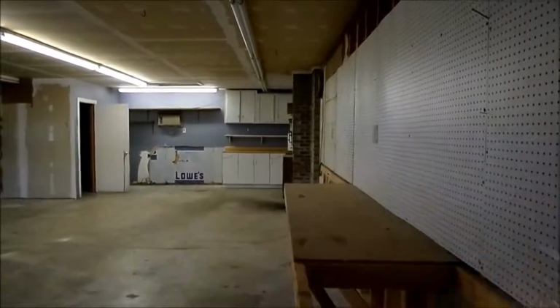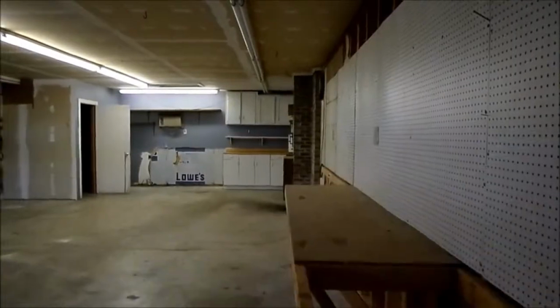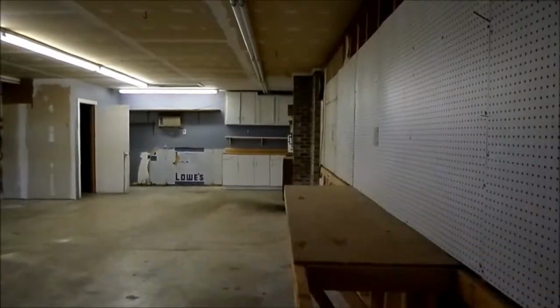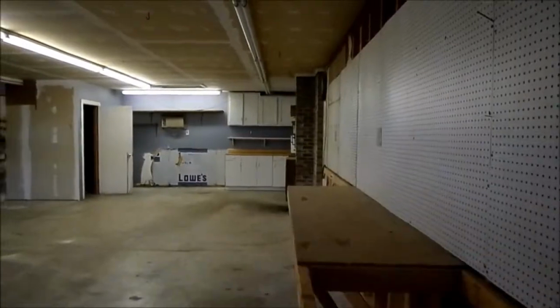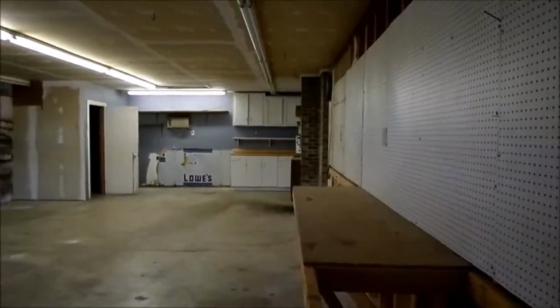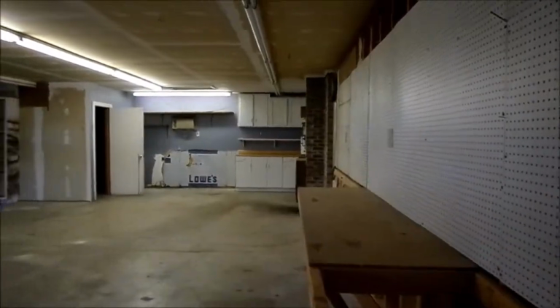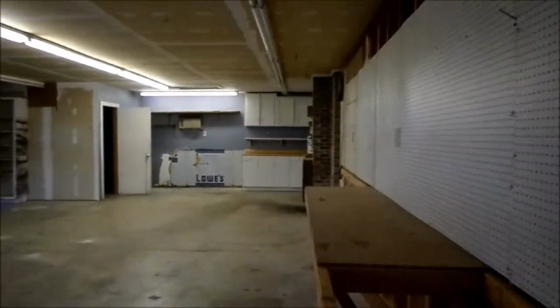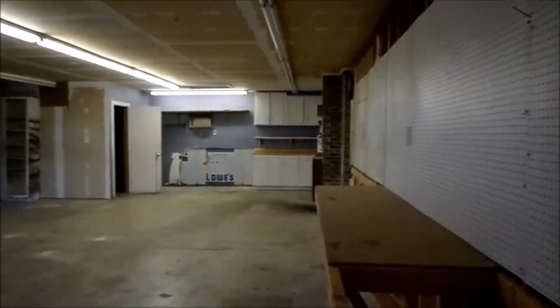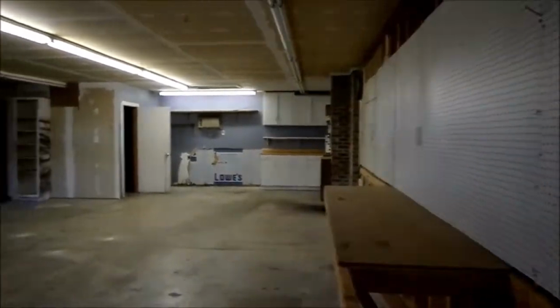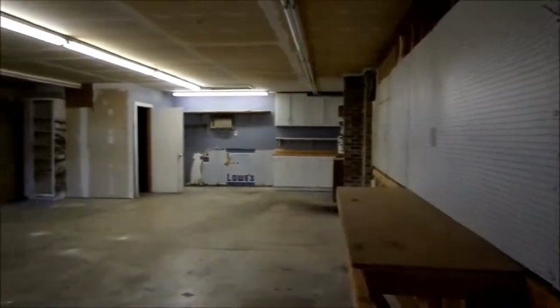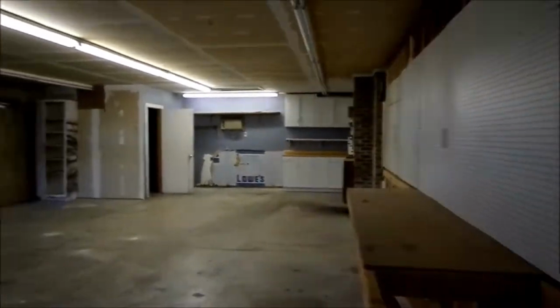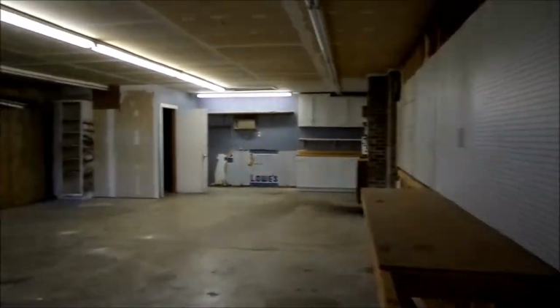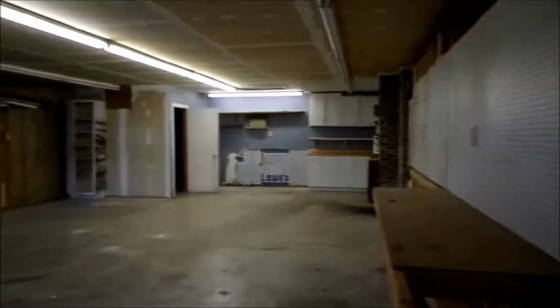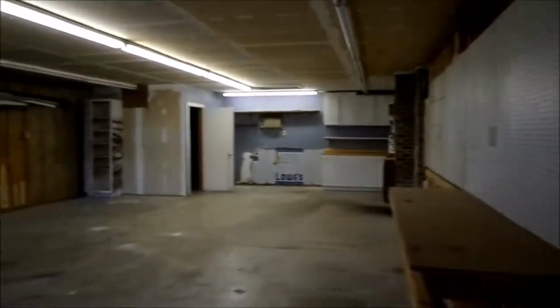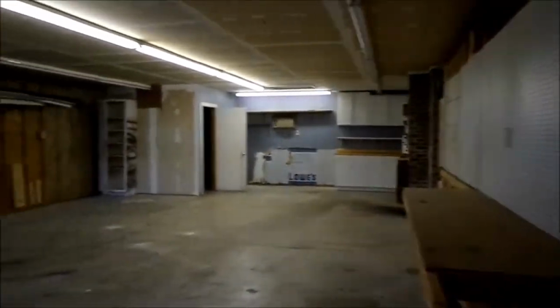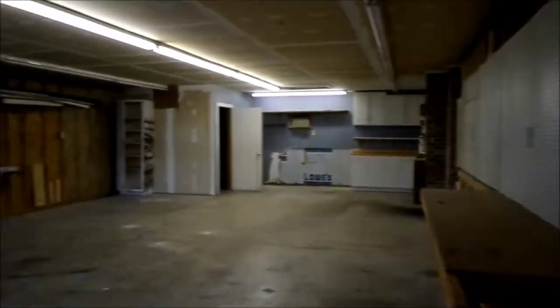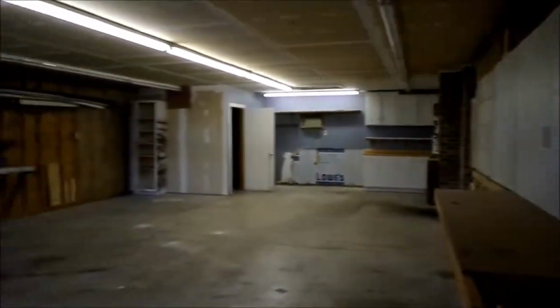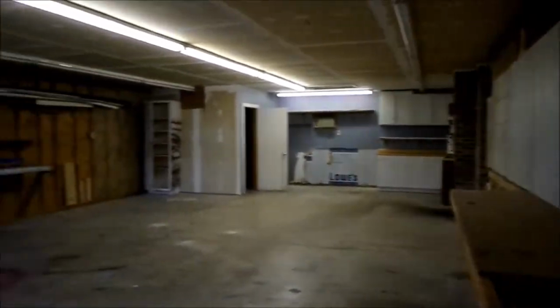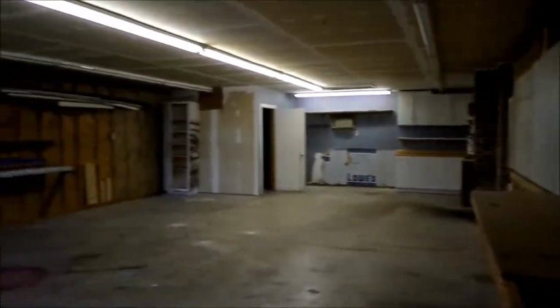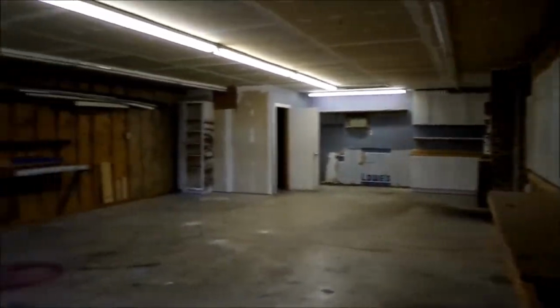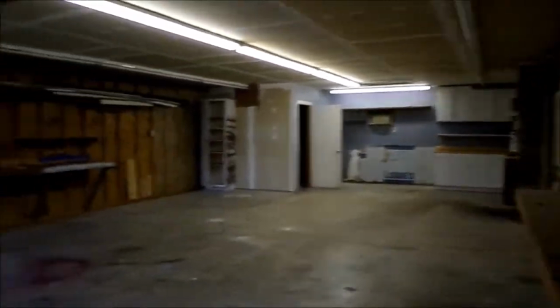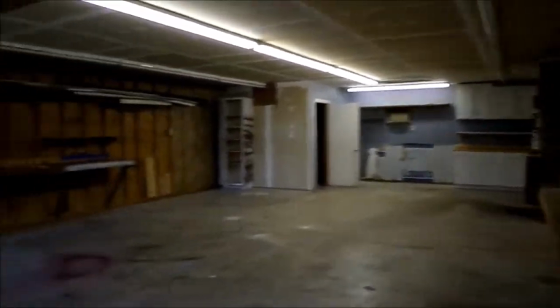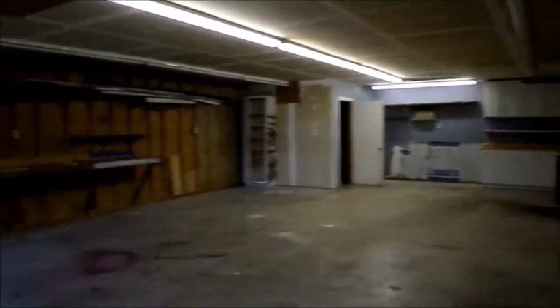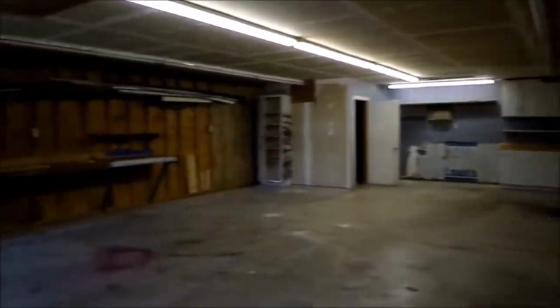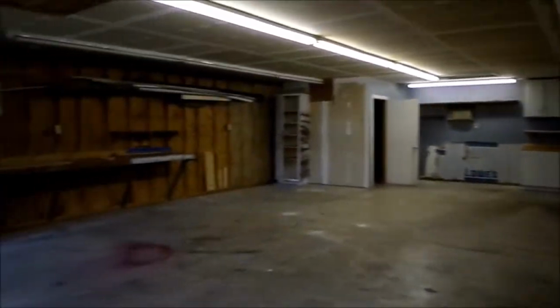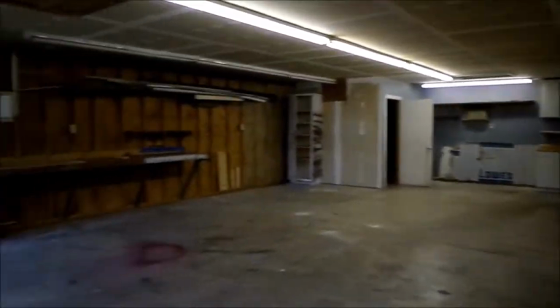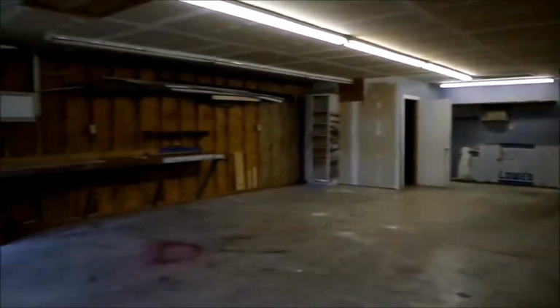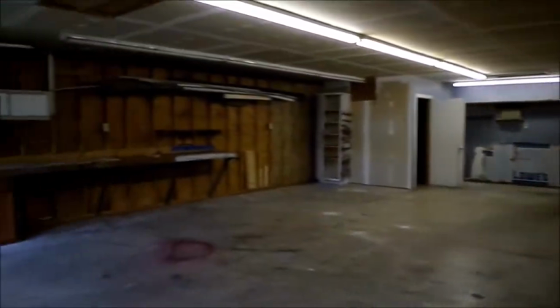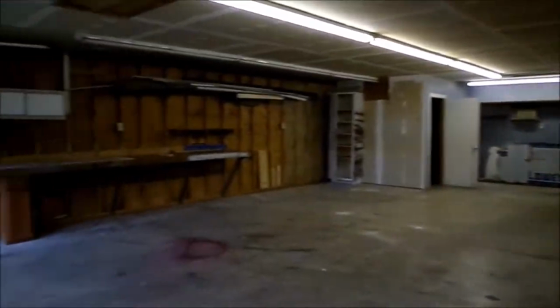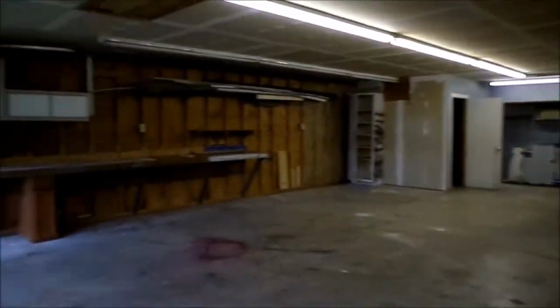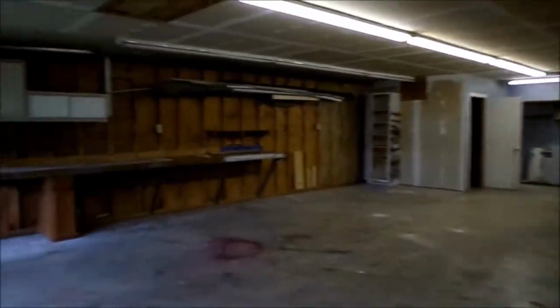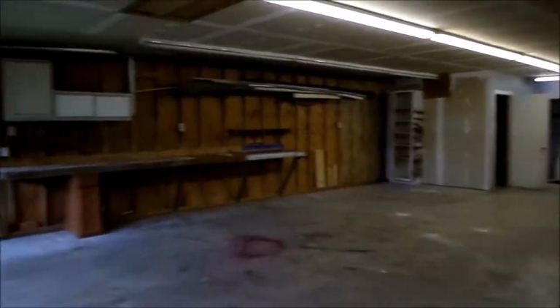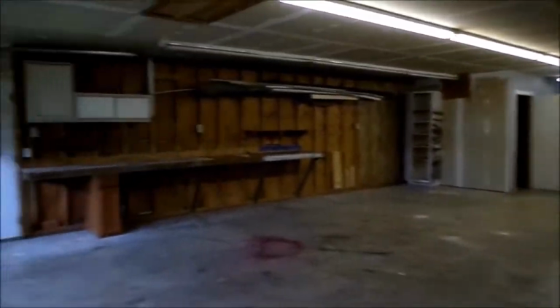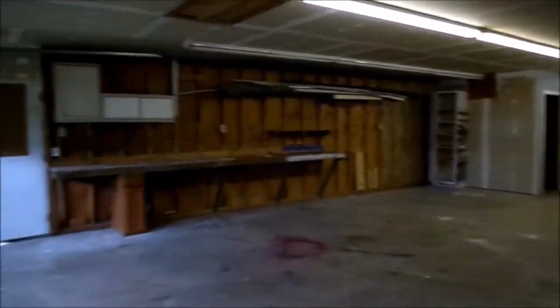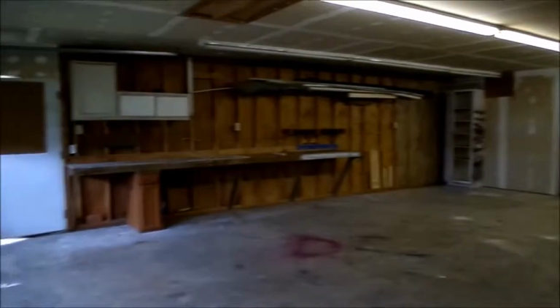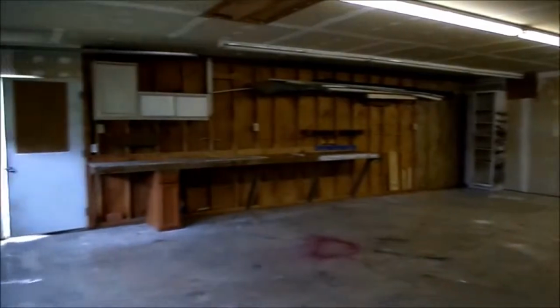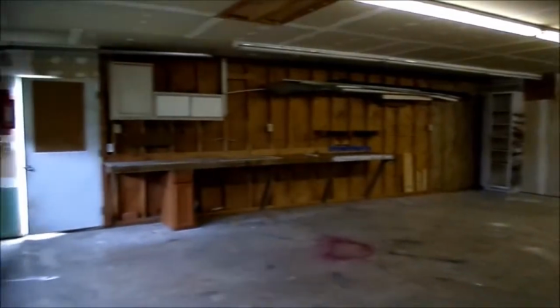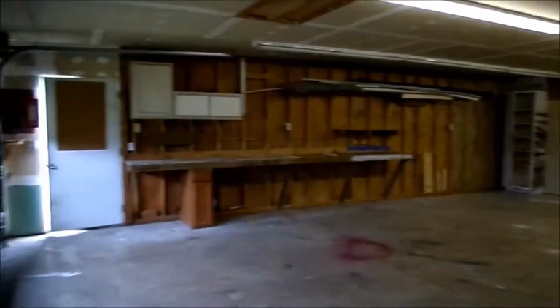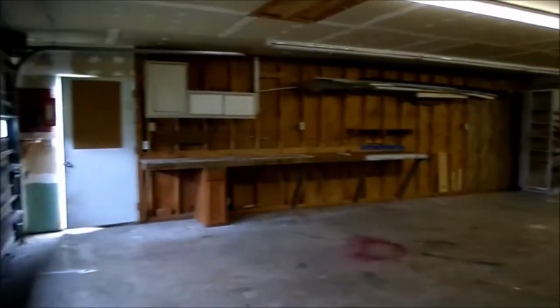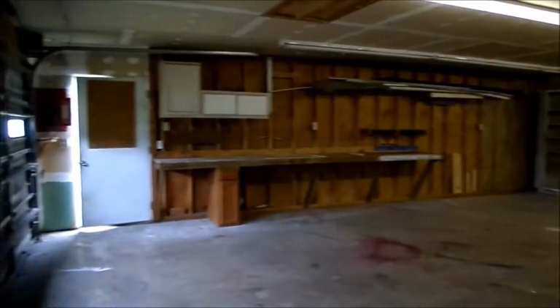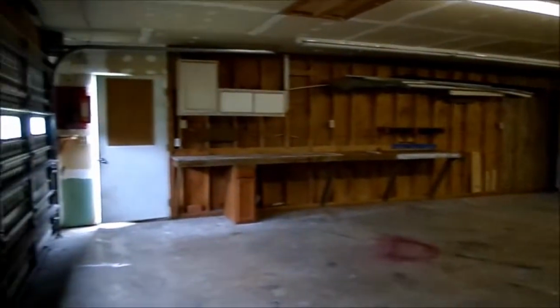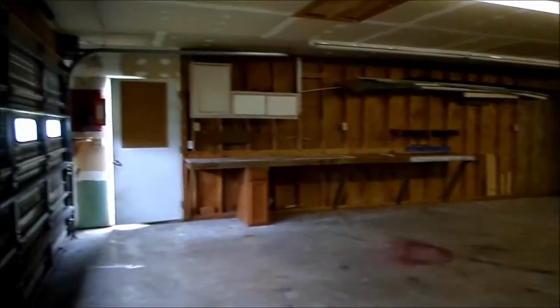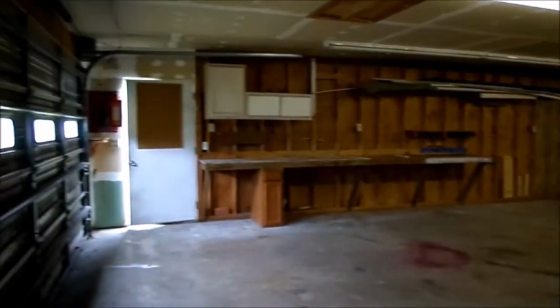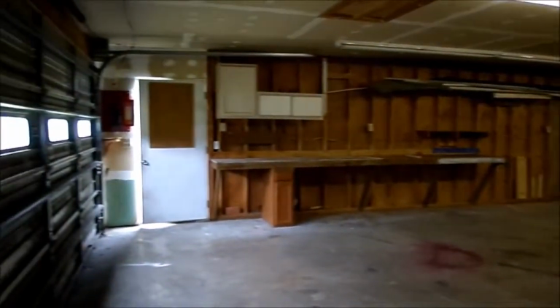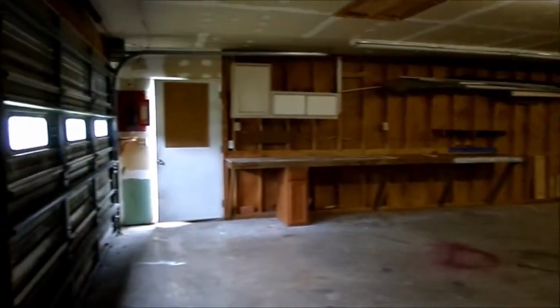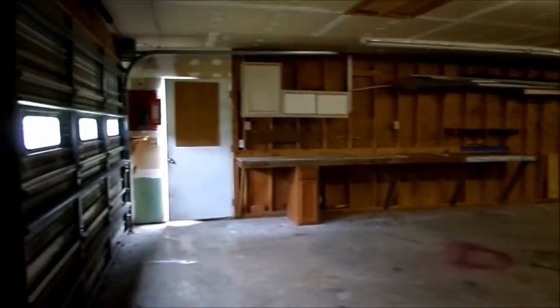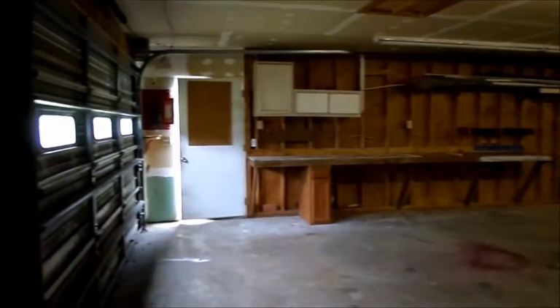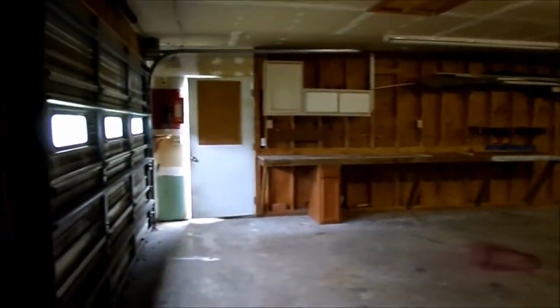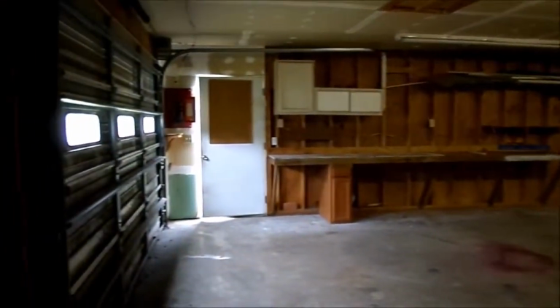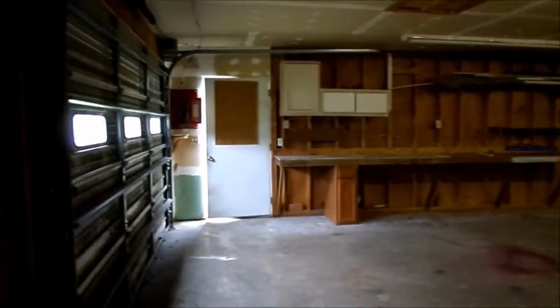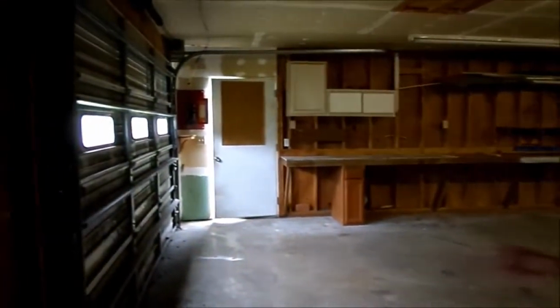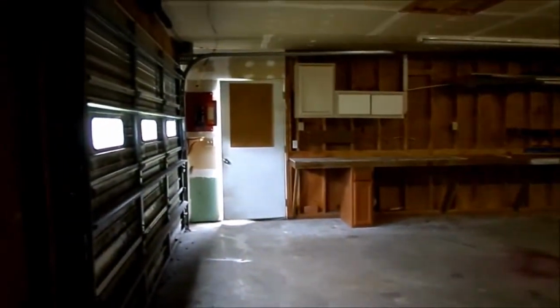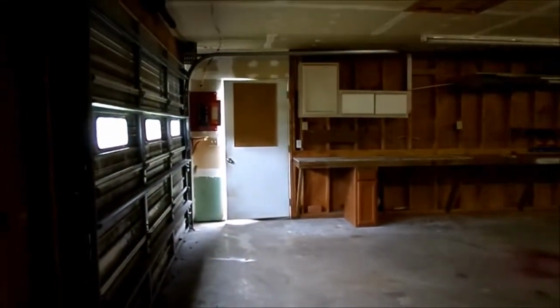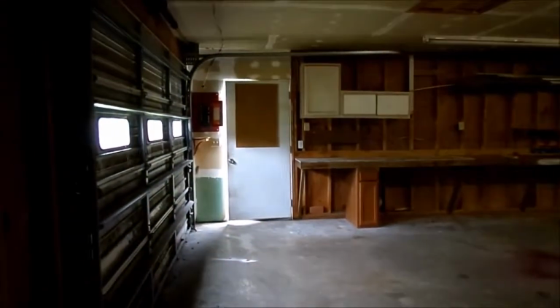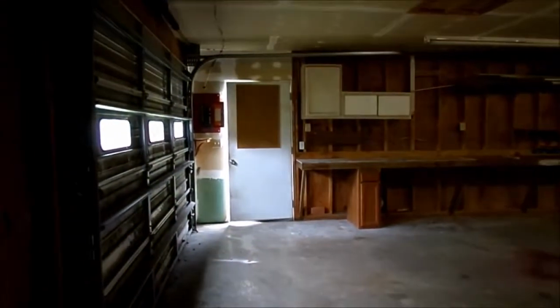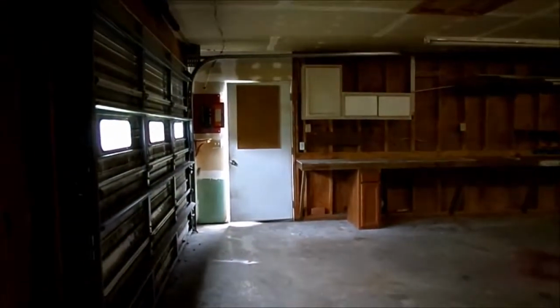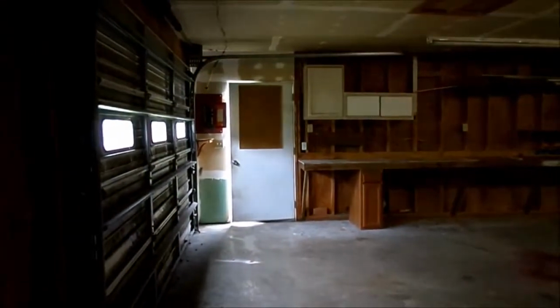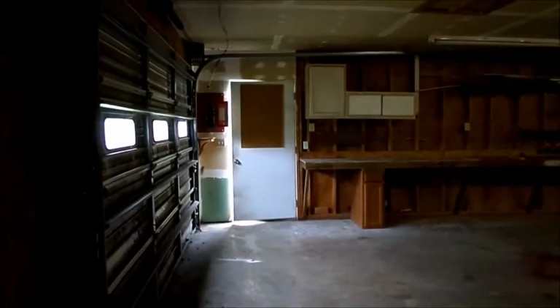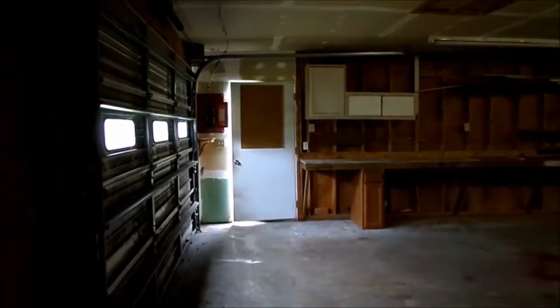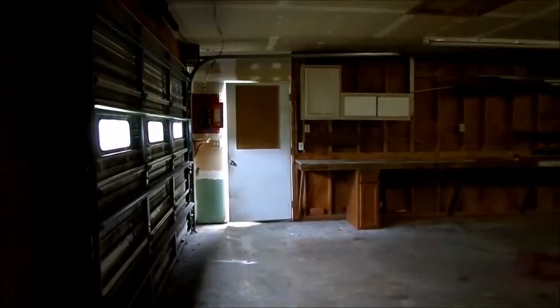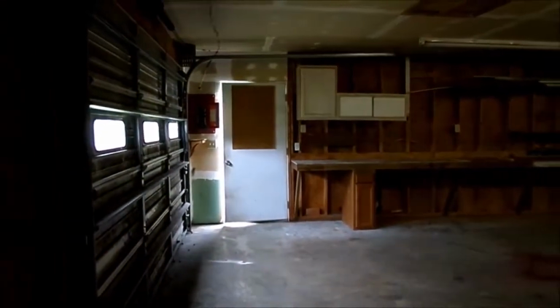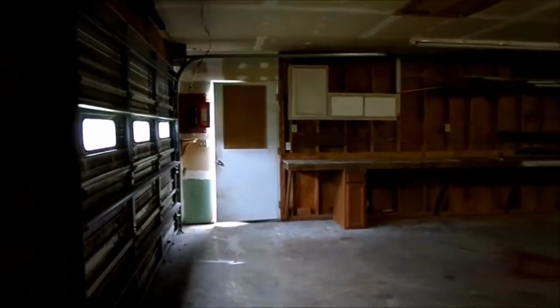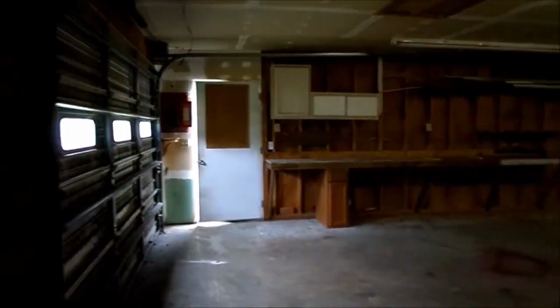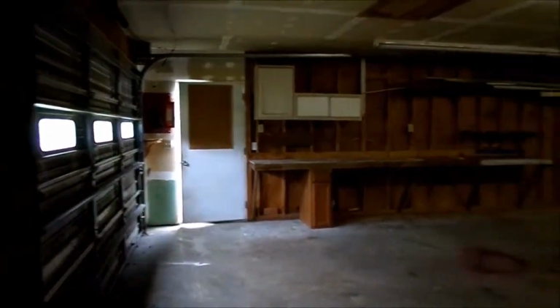And of course I wouldn't want to forget the huge wired garage. I think it's probably big enough to fit three or four cars depending on the vehicle.